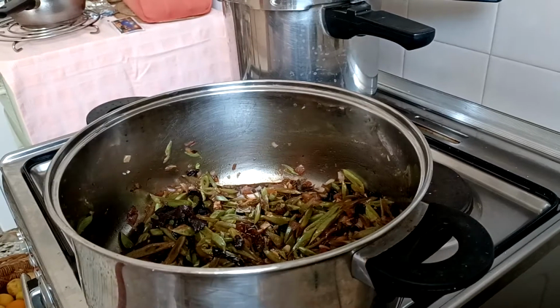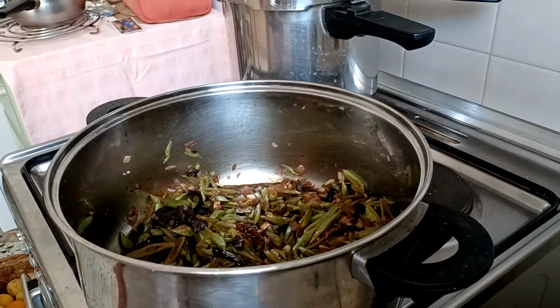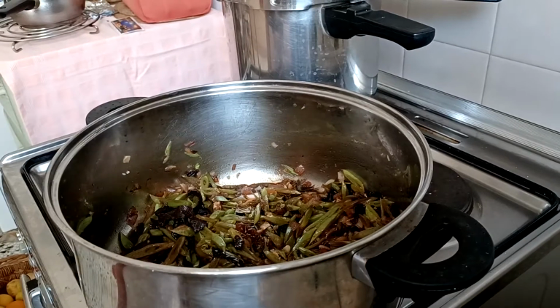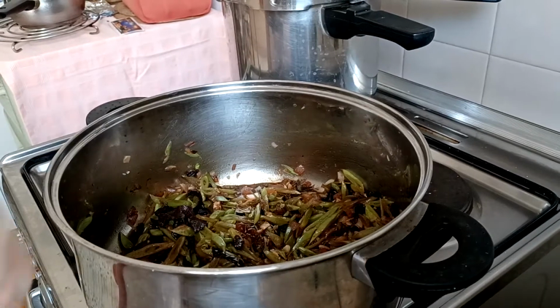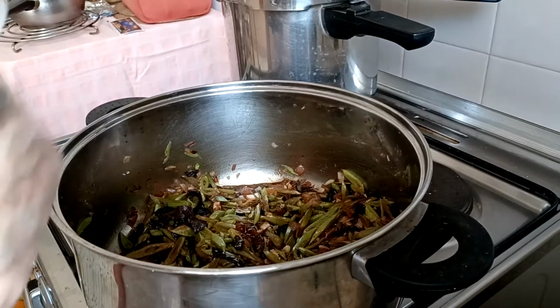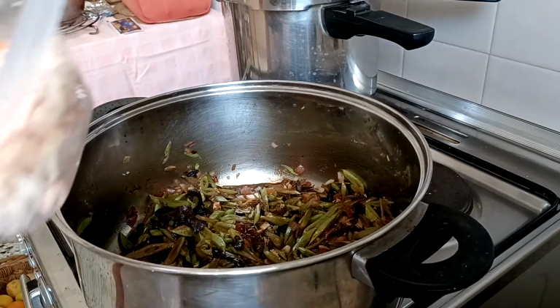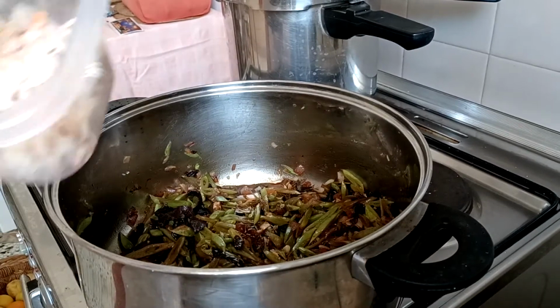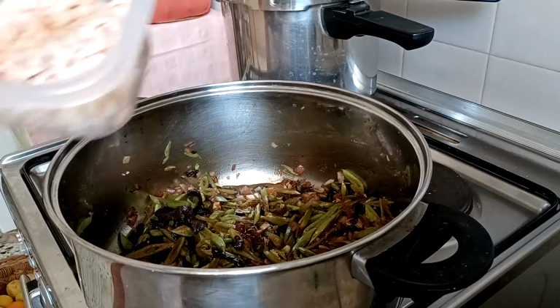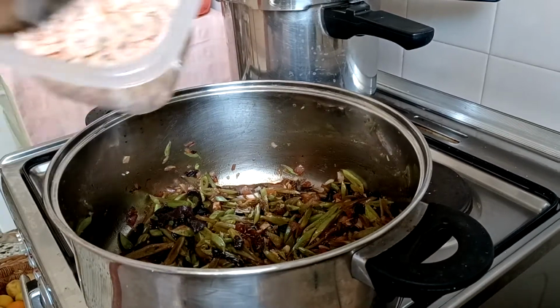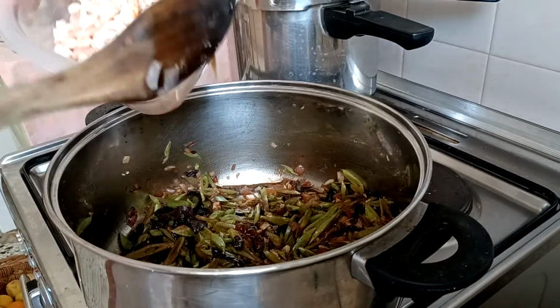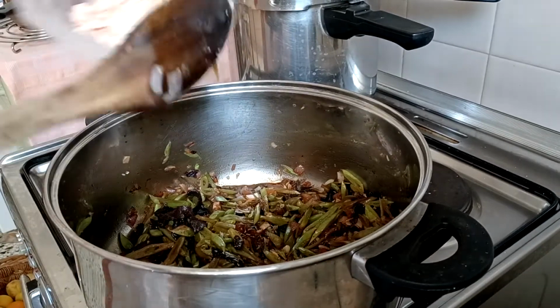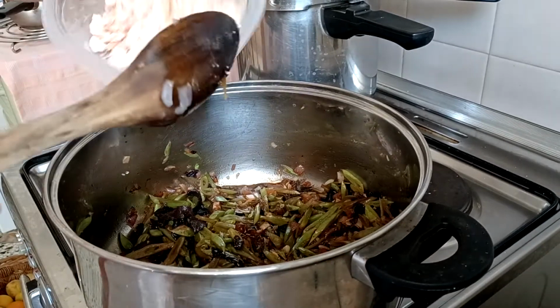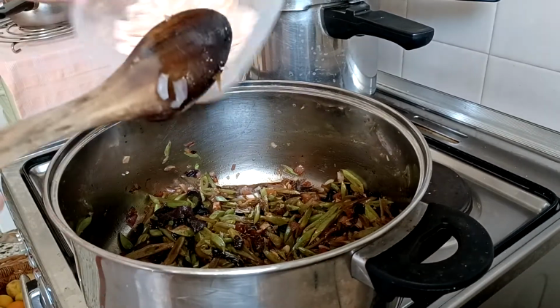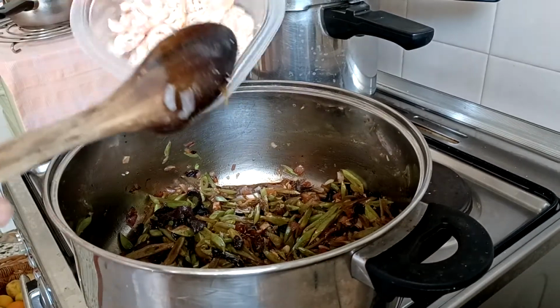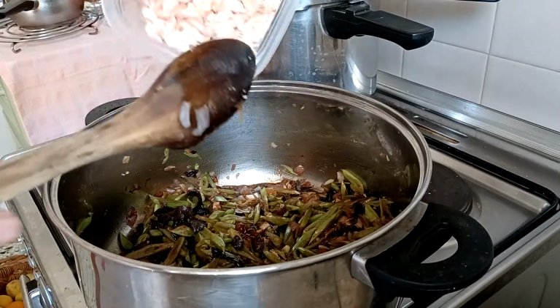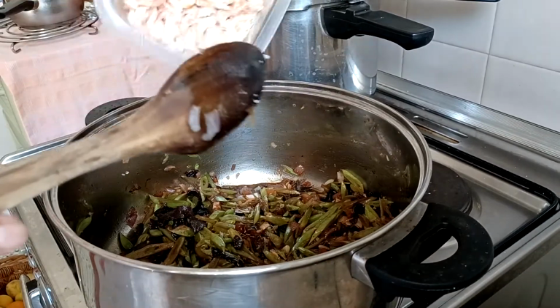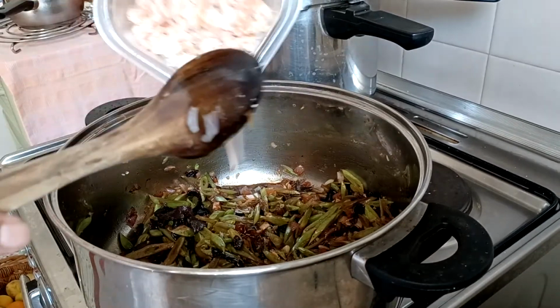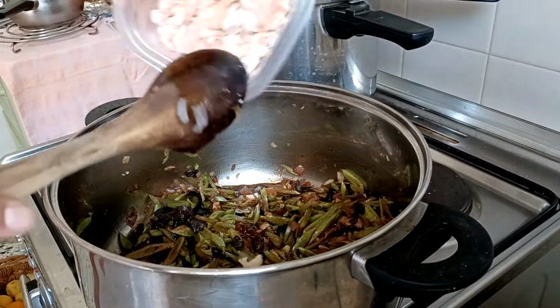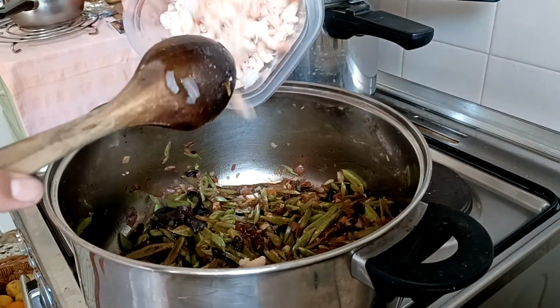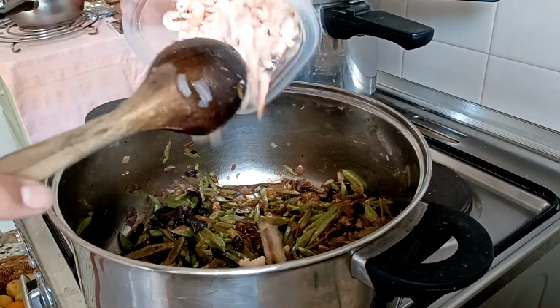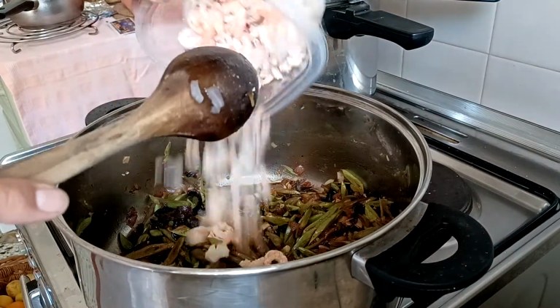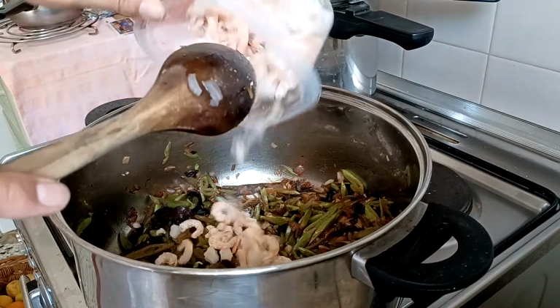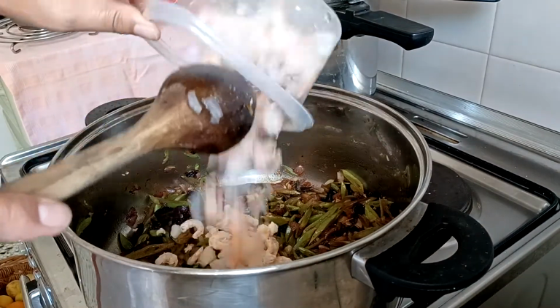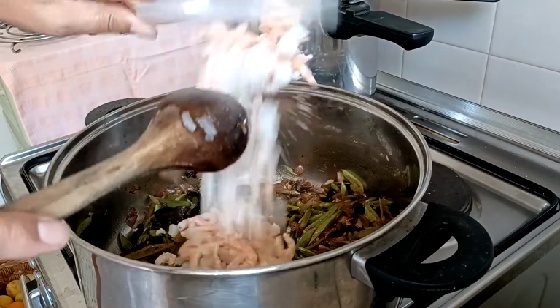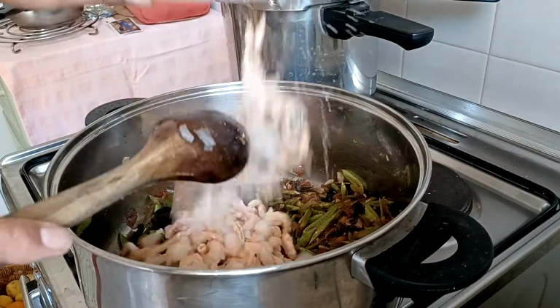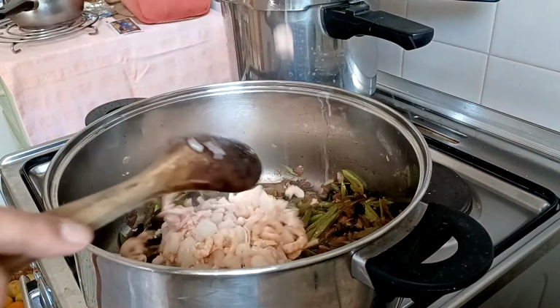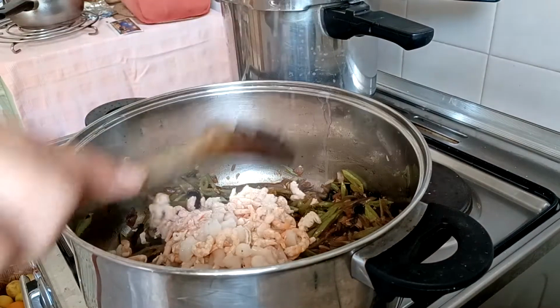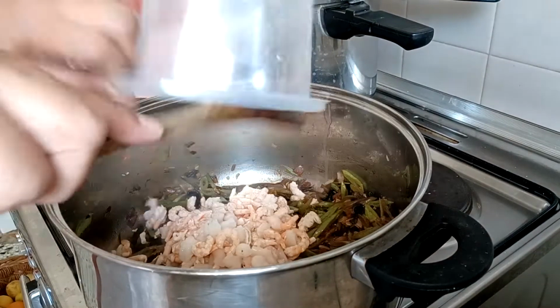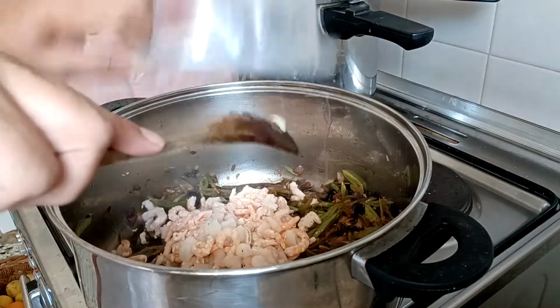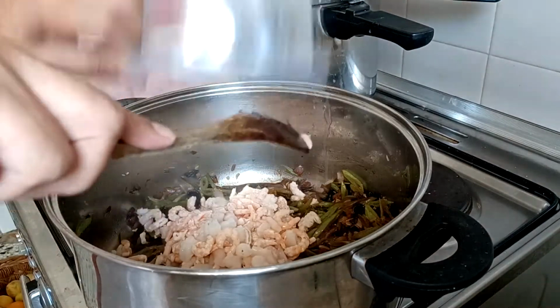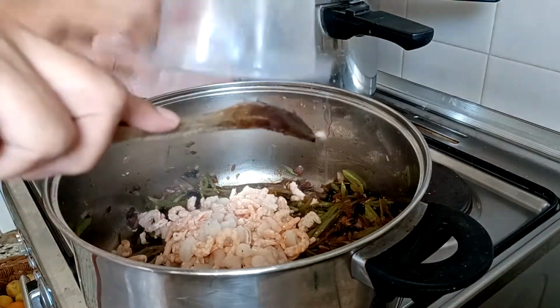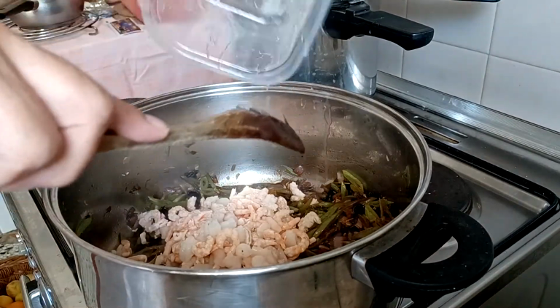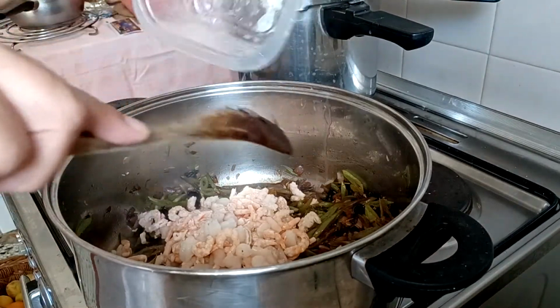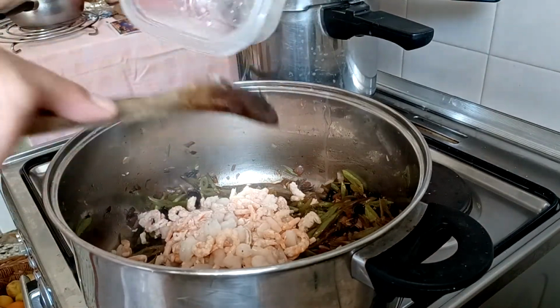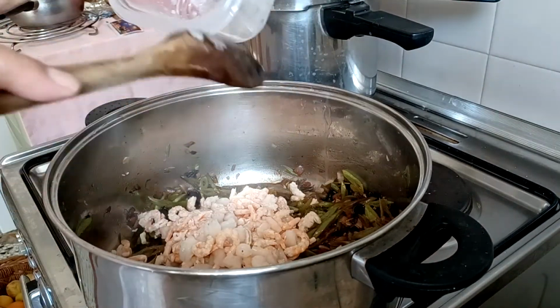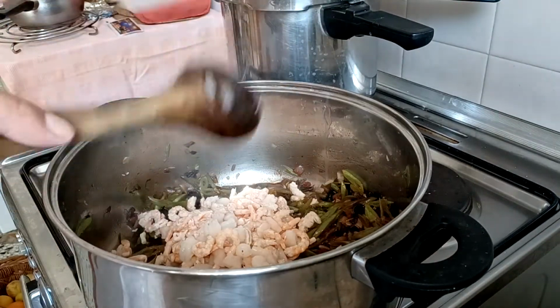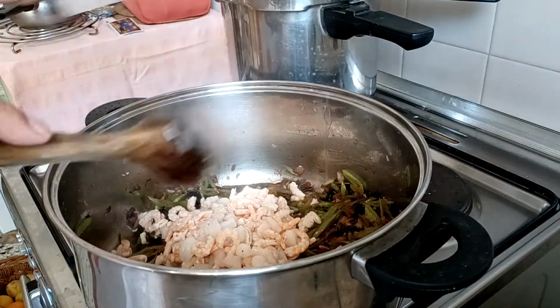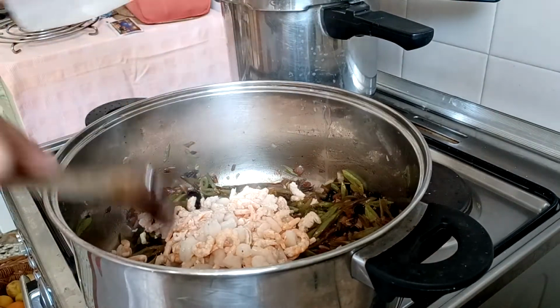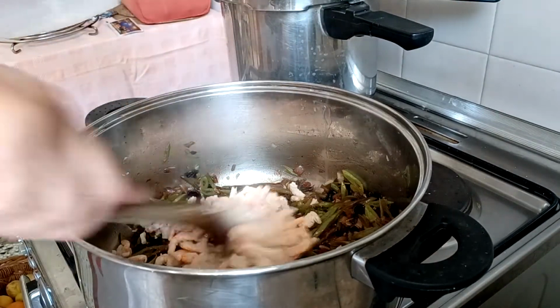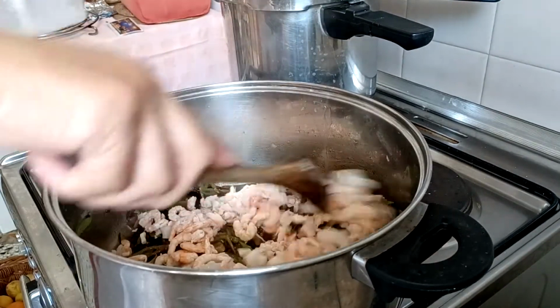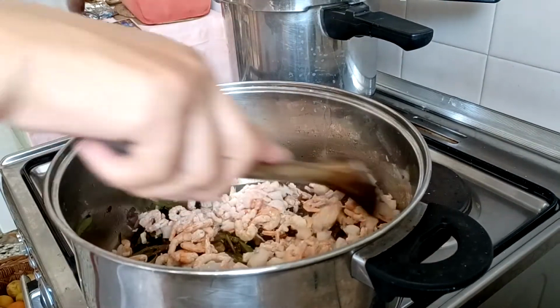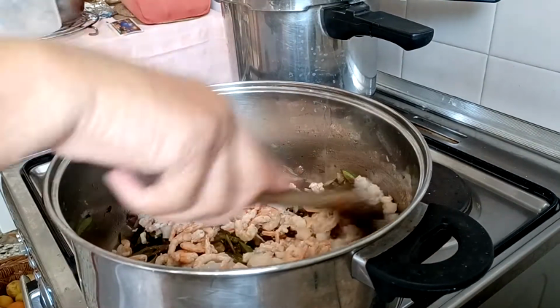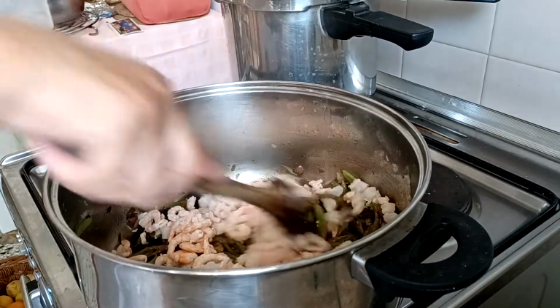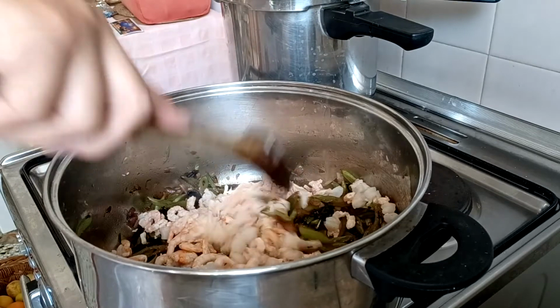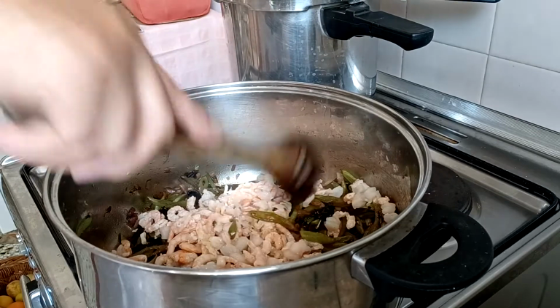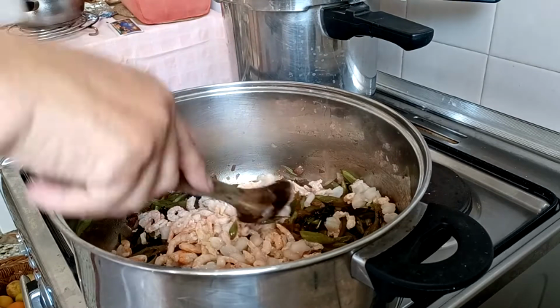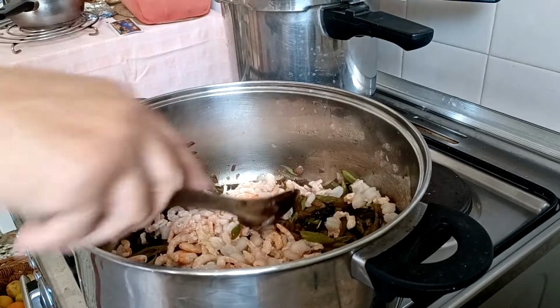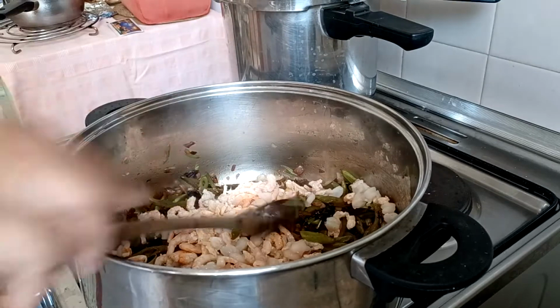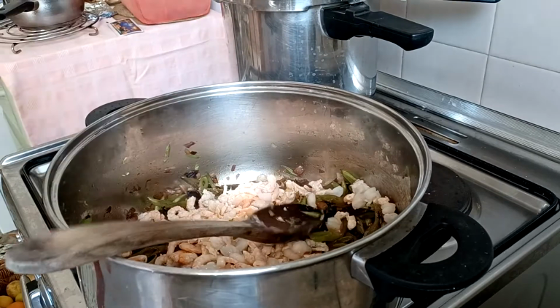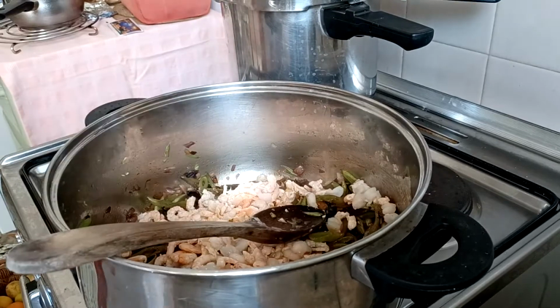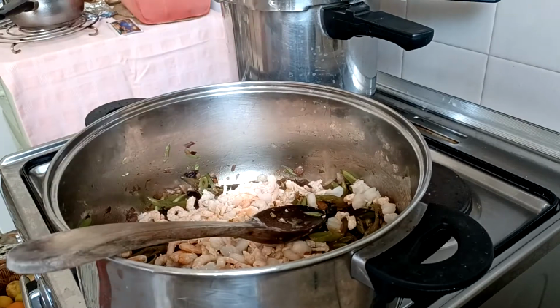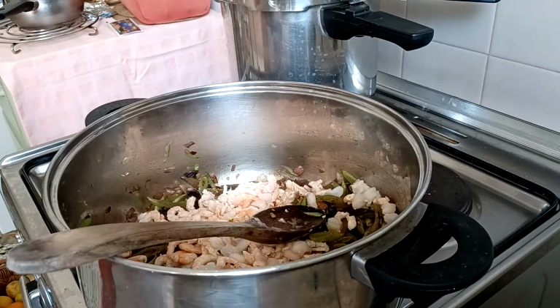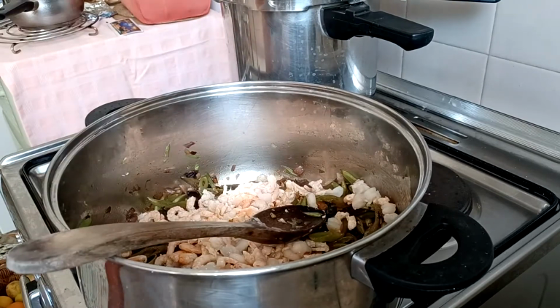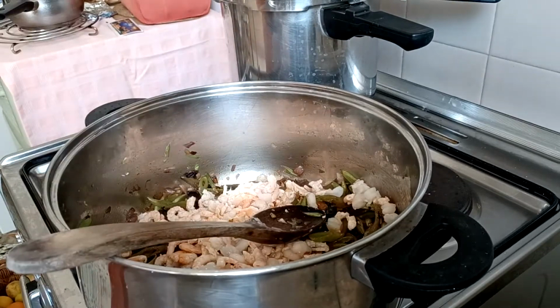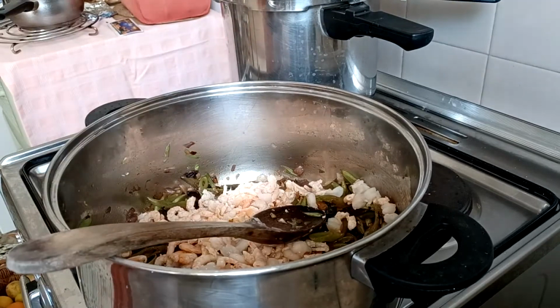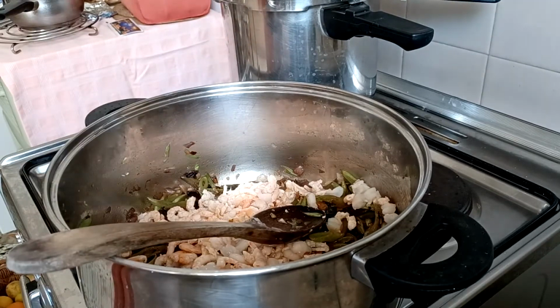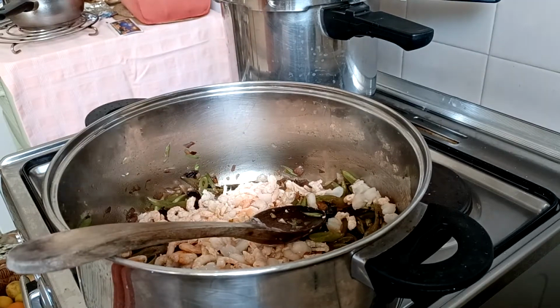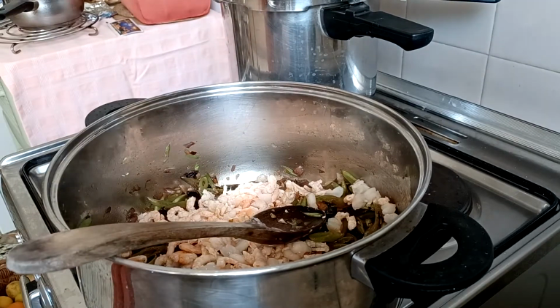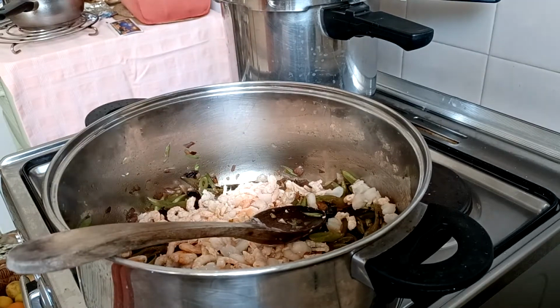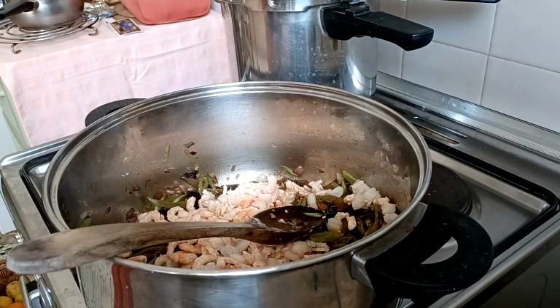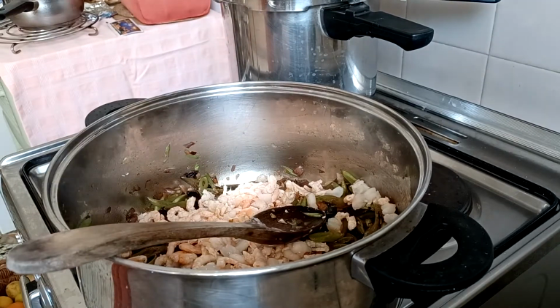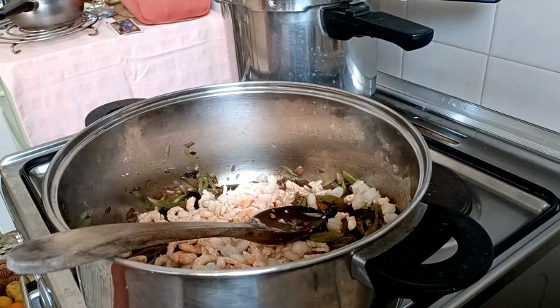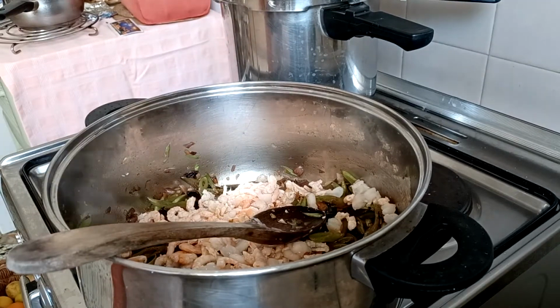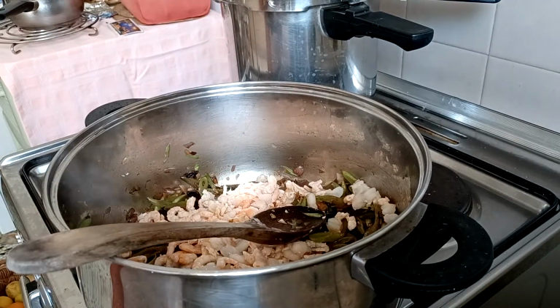We are putting now the shrimps. Anyway, the shrimp is ready to boil.